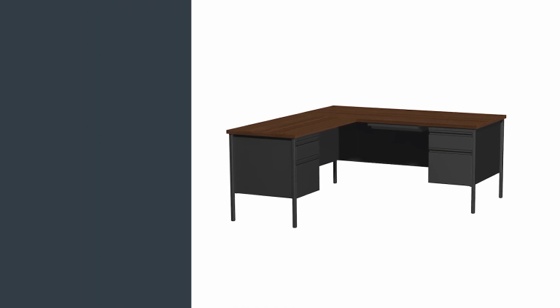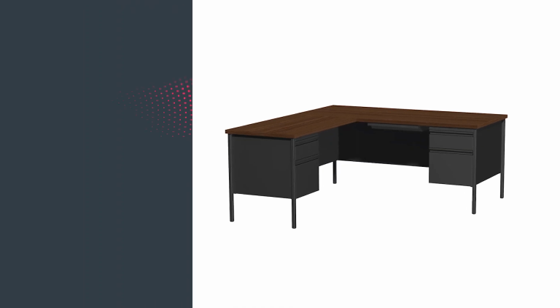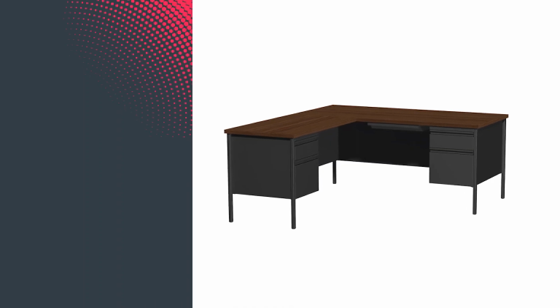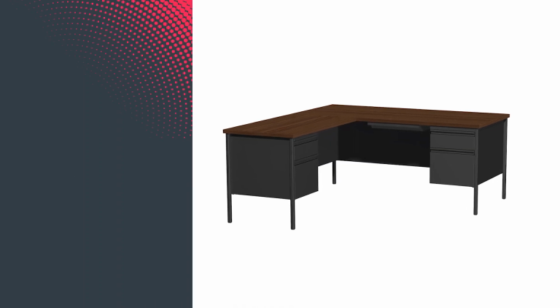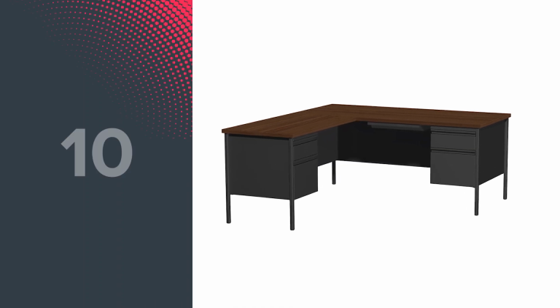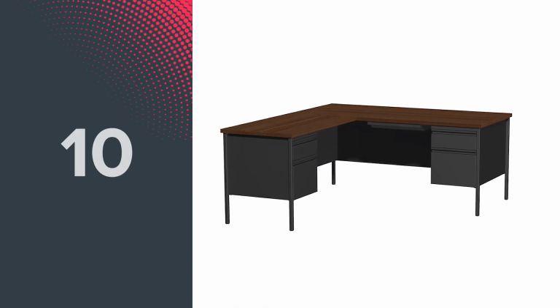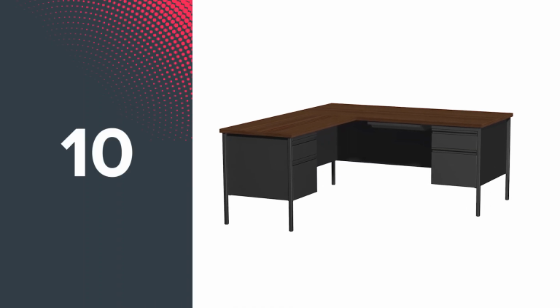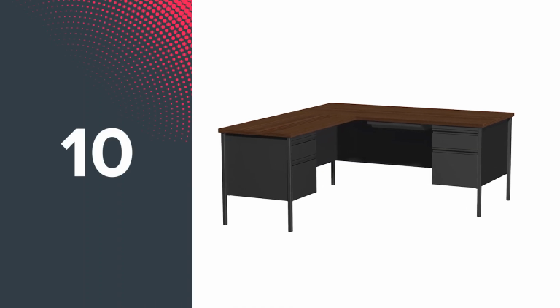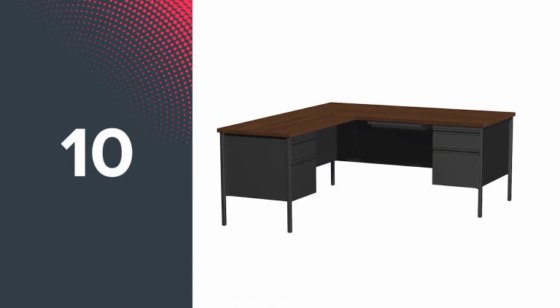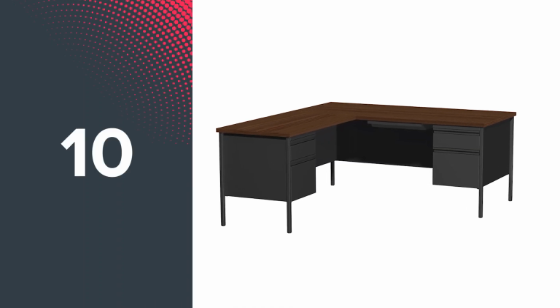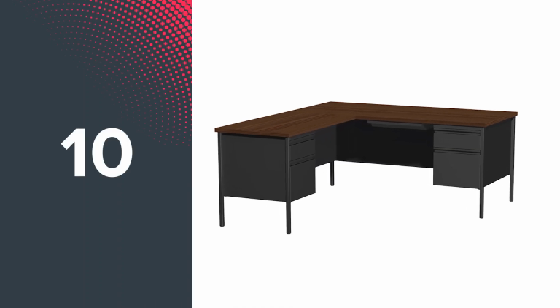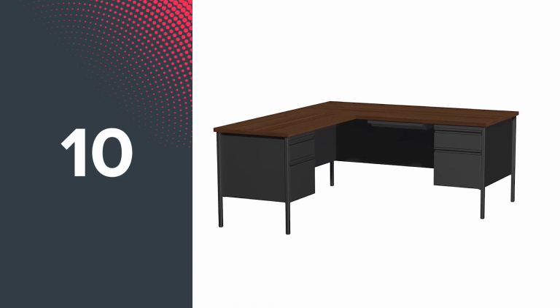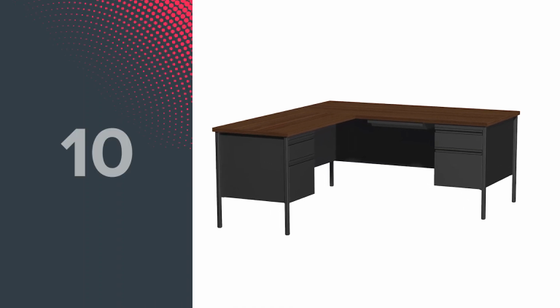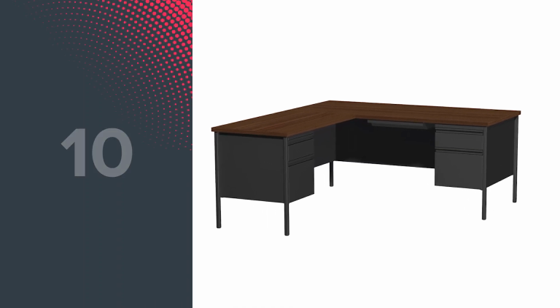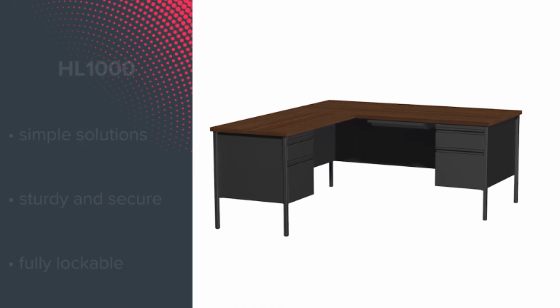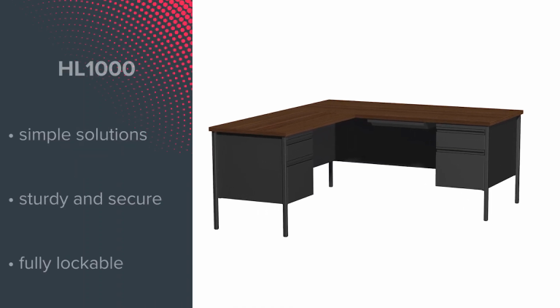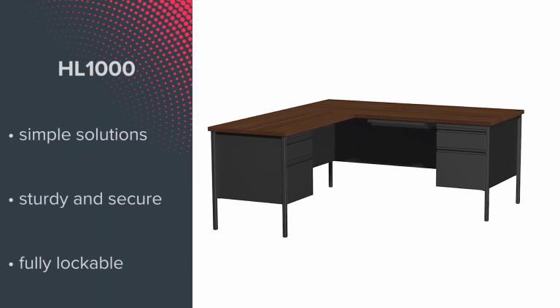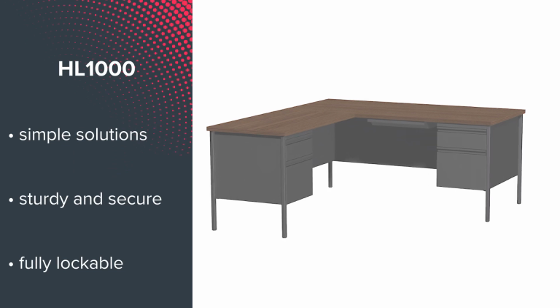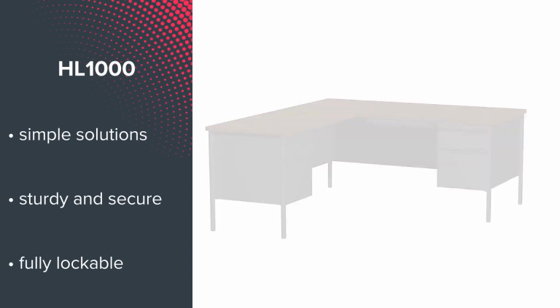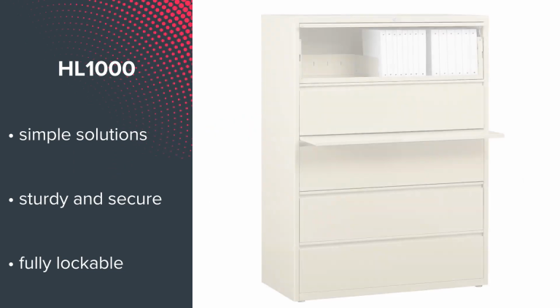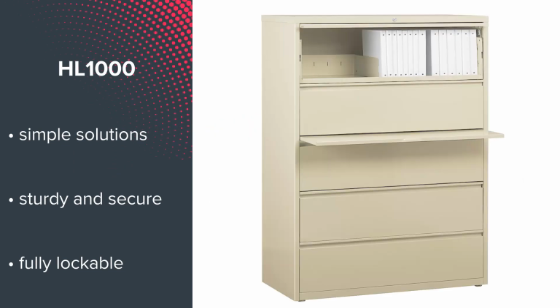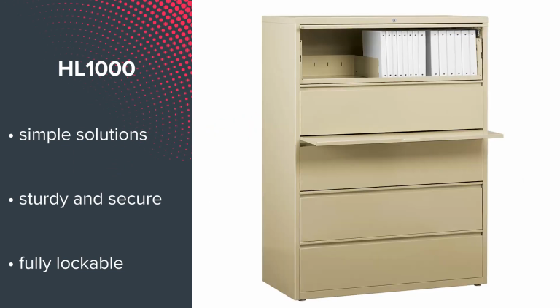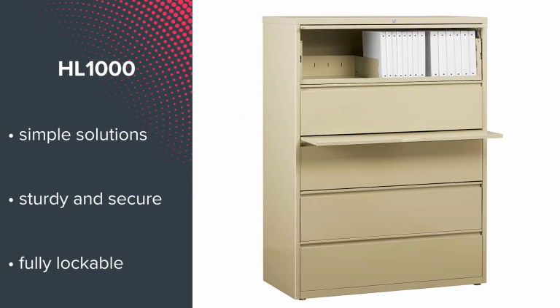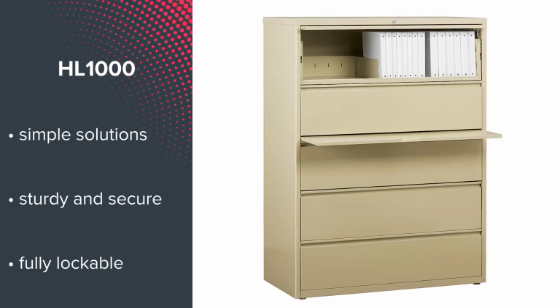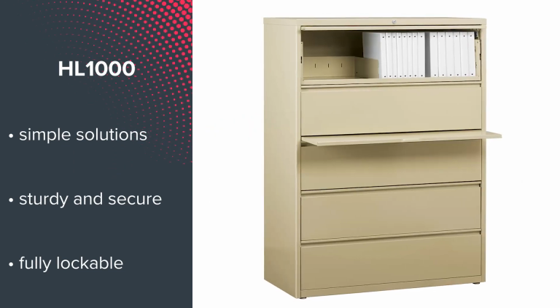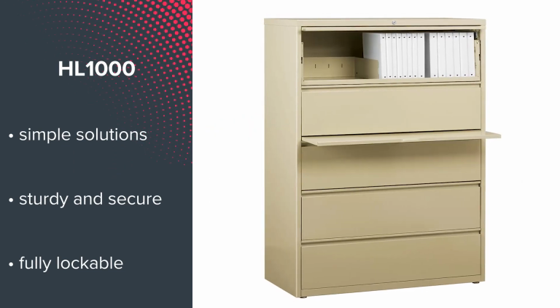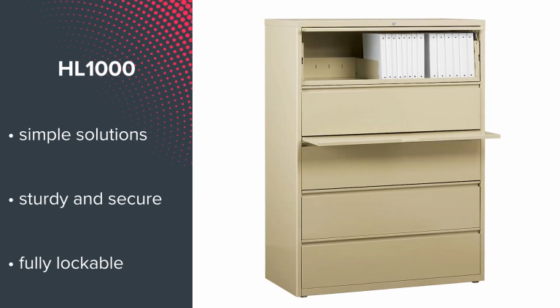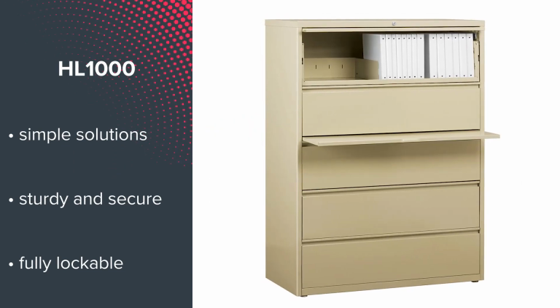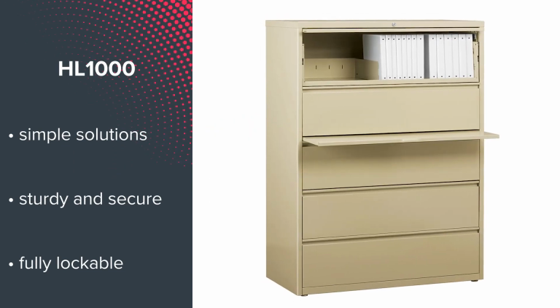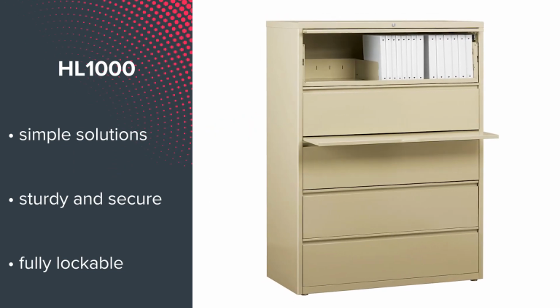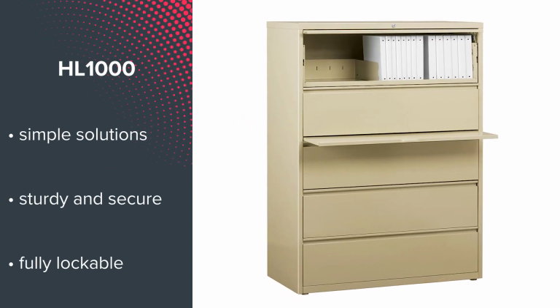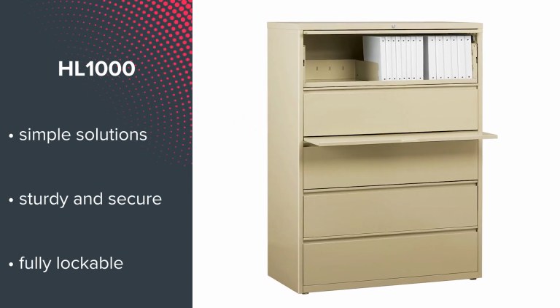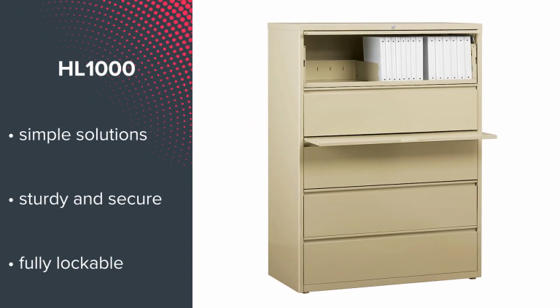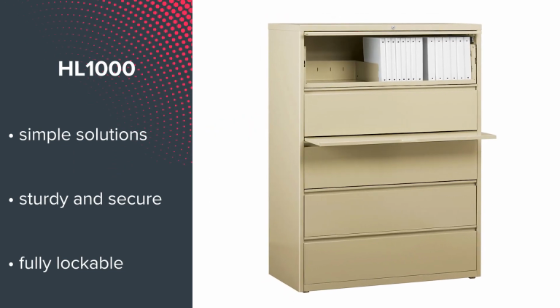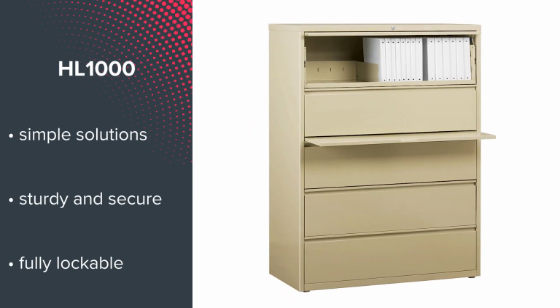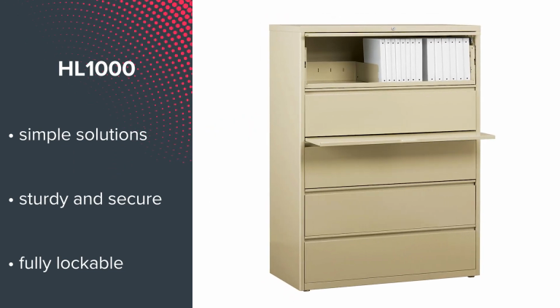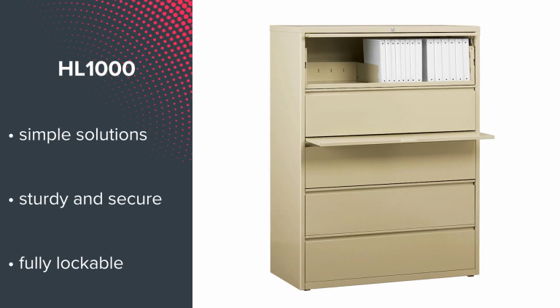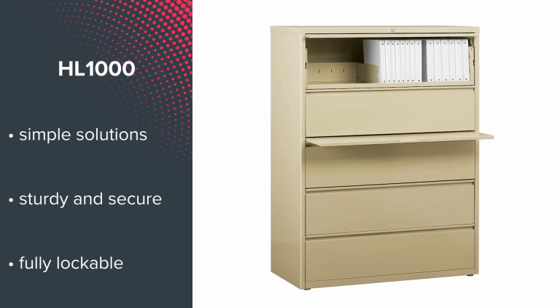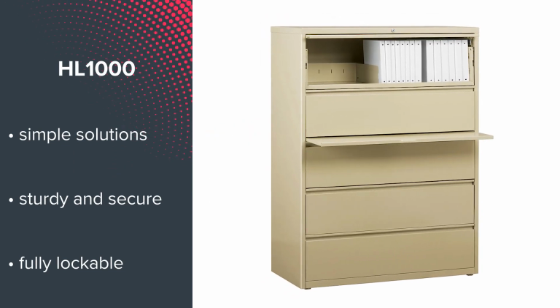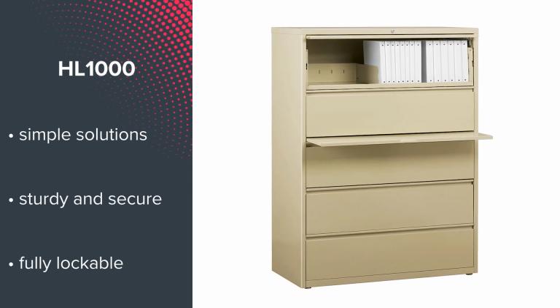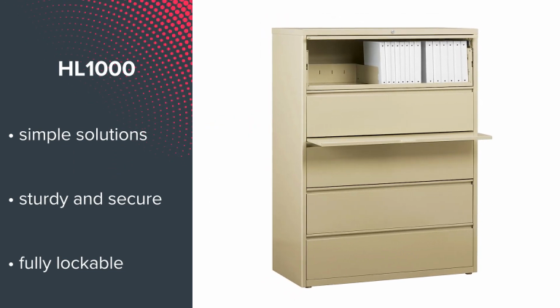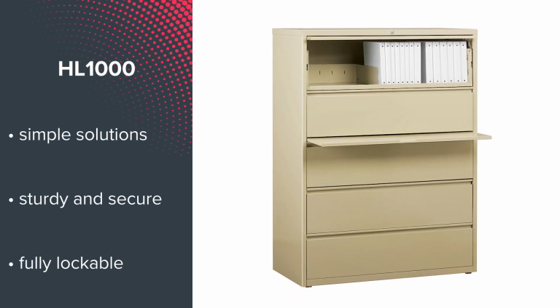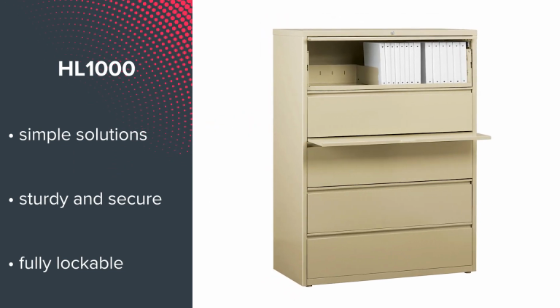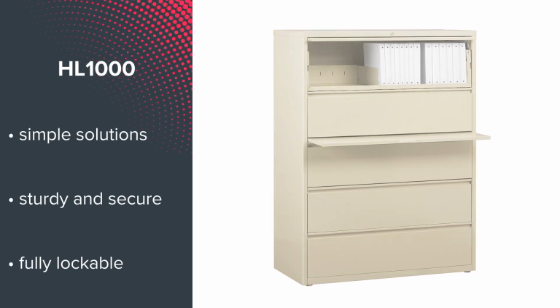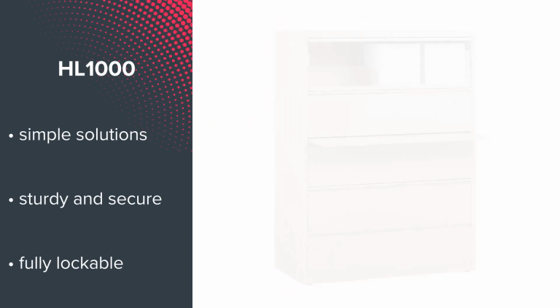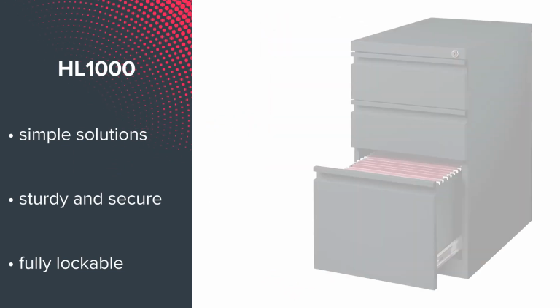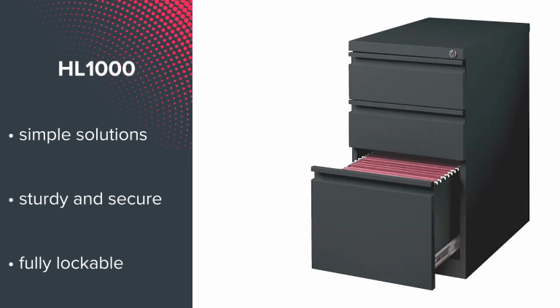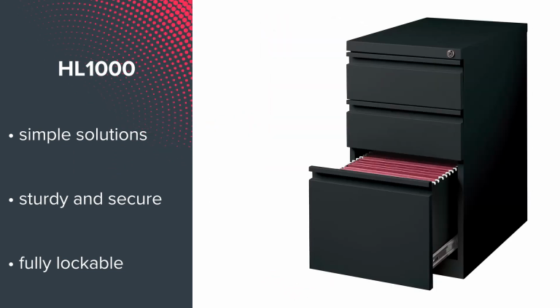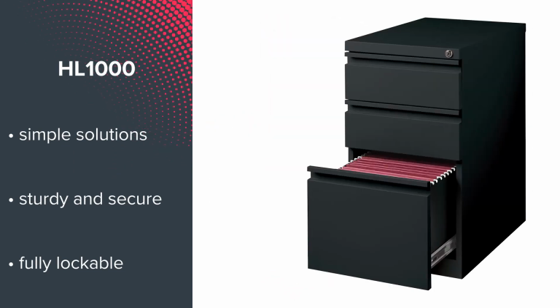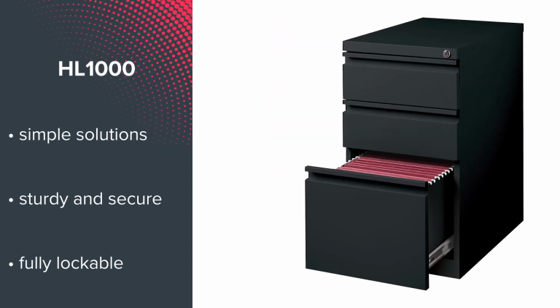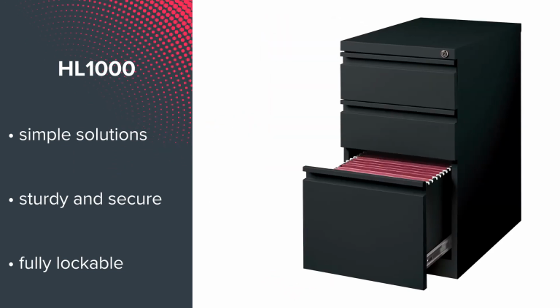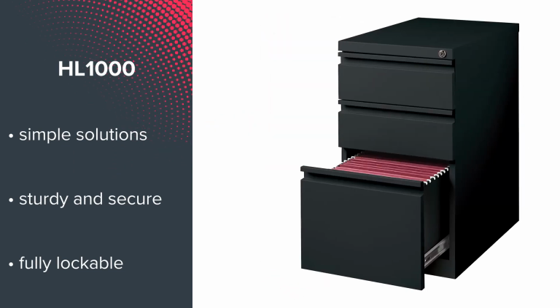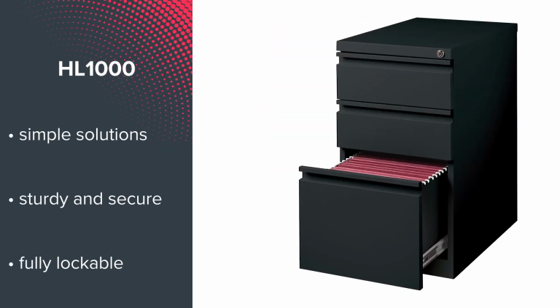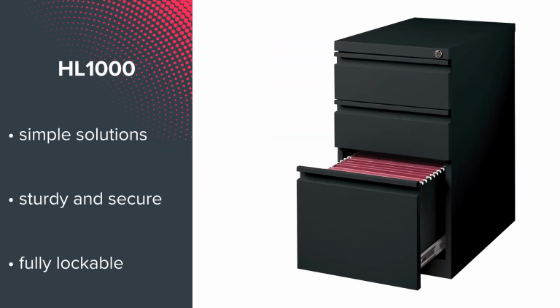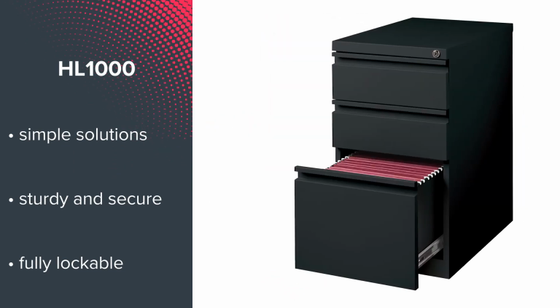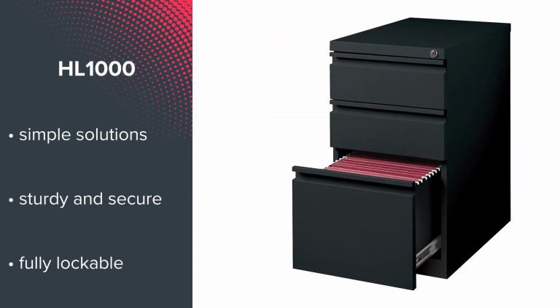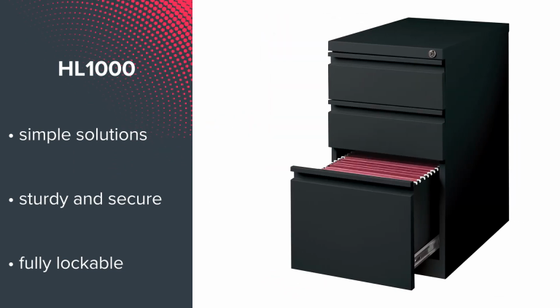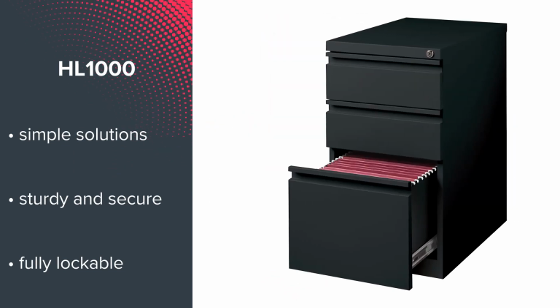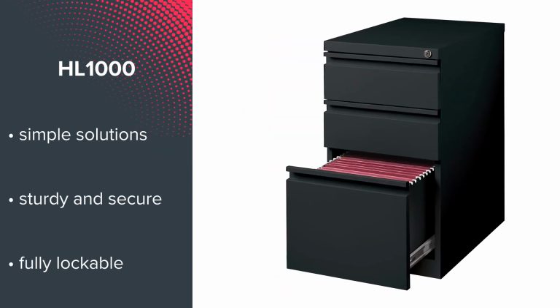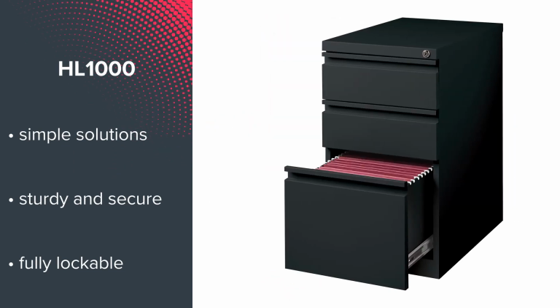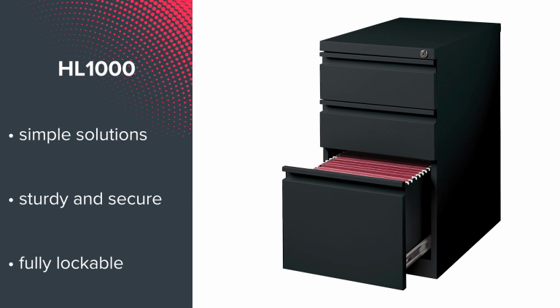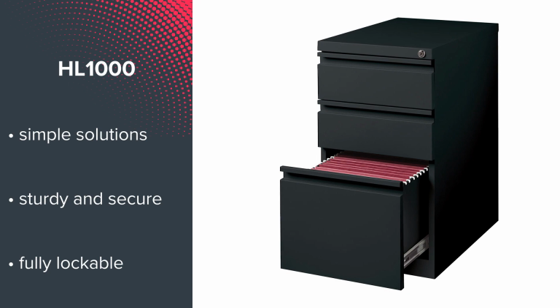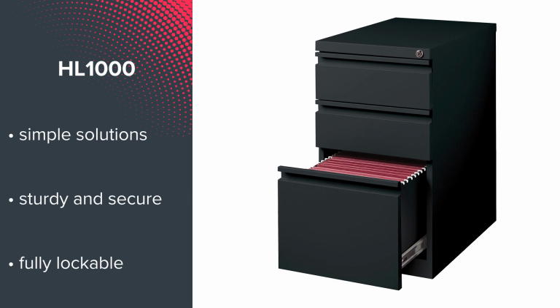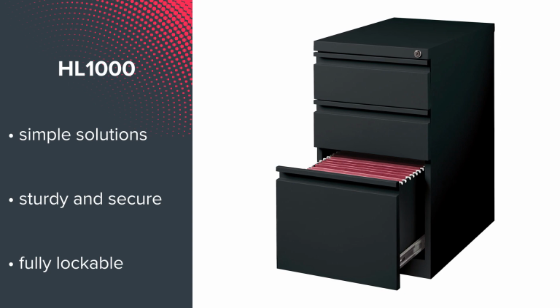At number 10 is the HL 10,000 Collection. This workhorse provides sturdy and secure metal desks and storage options that are fully lockable.